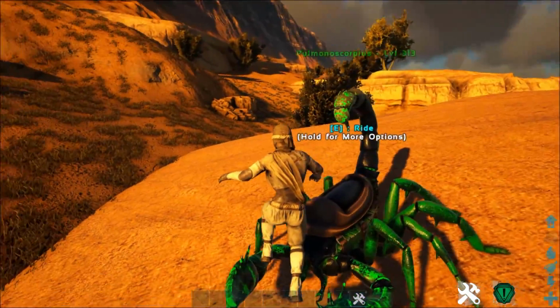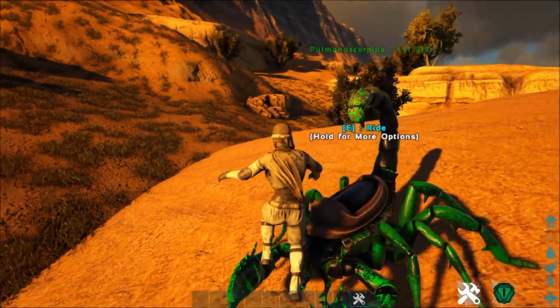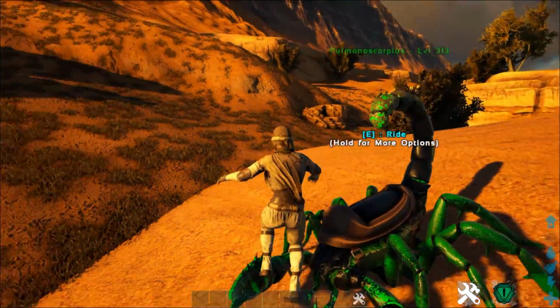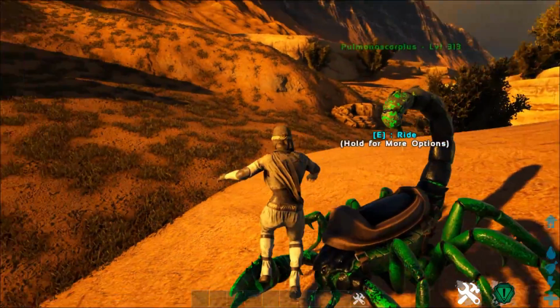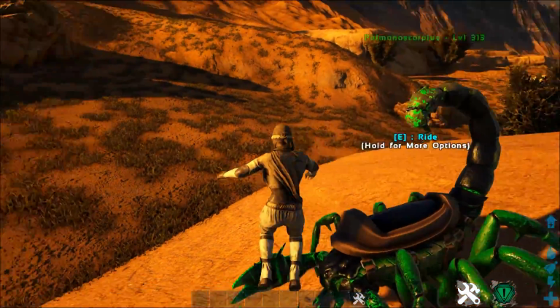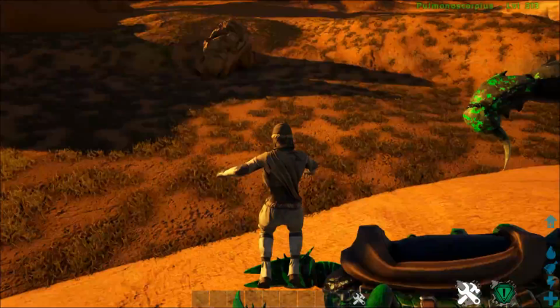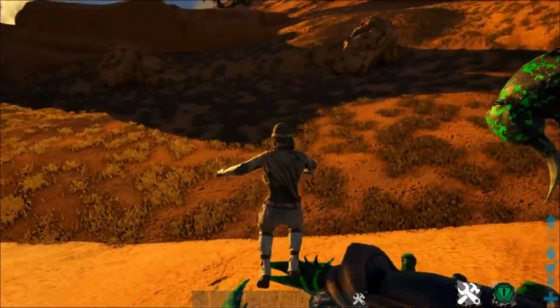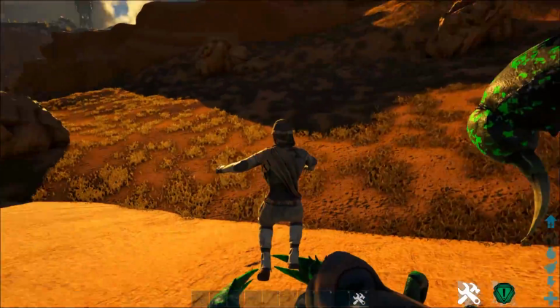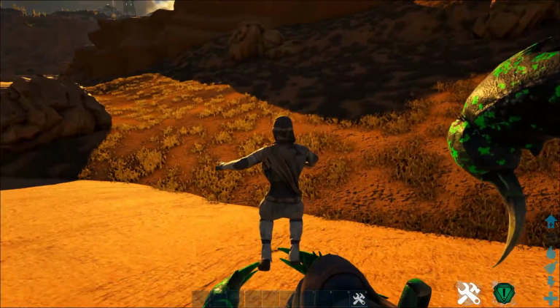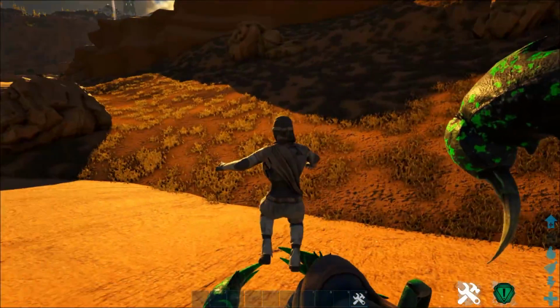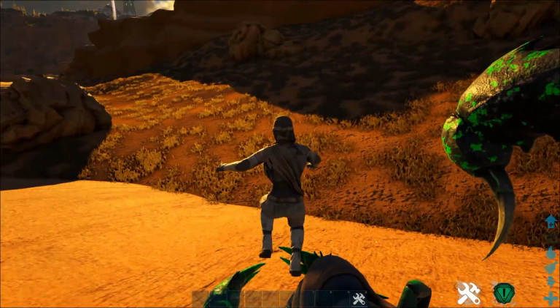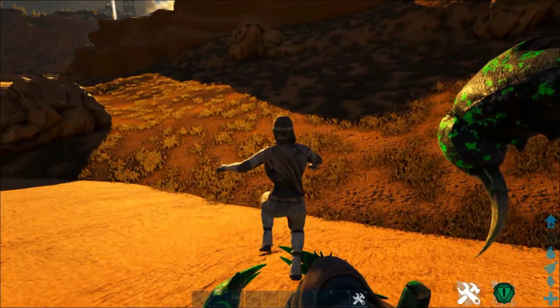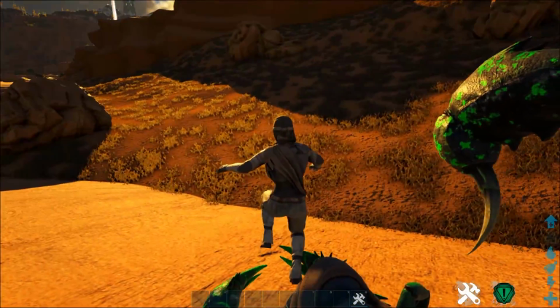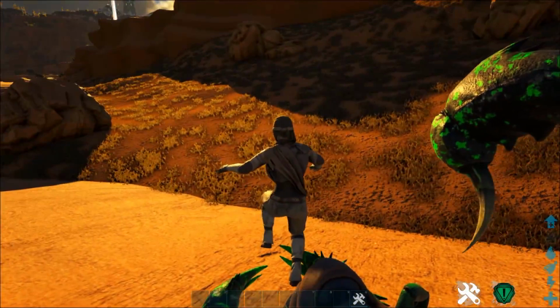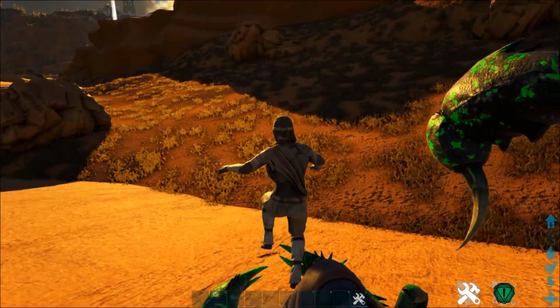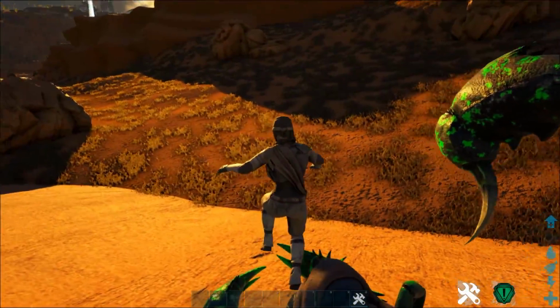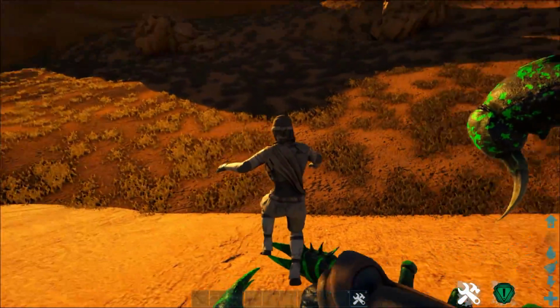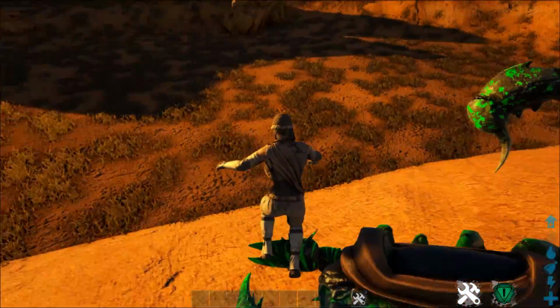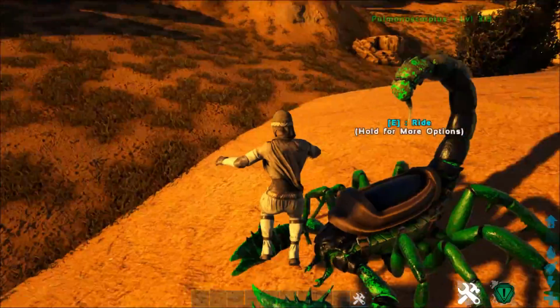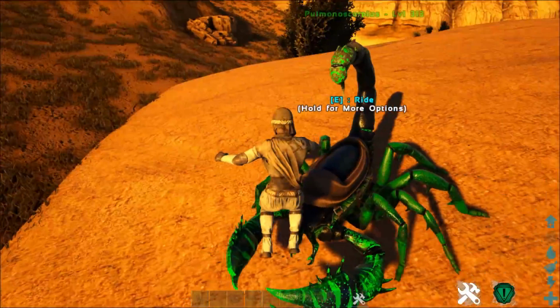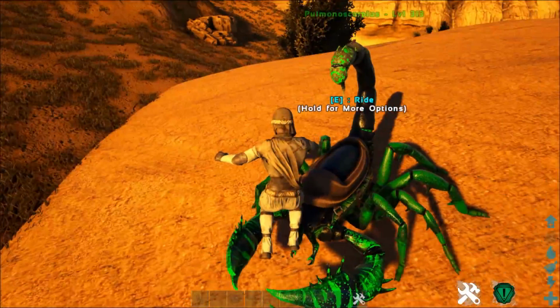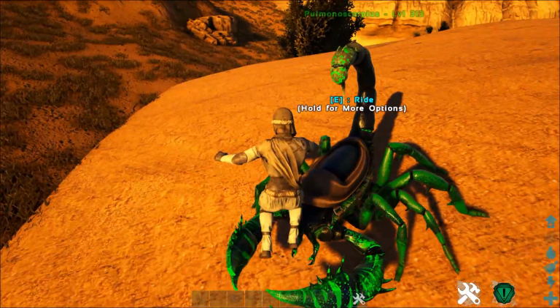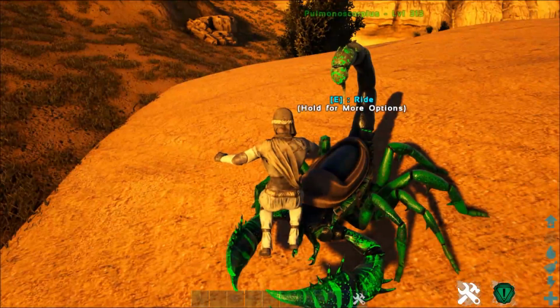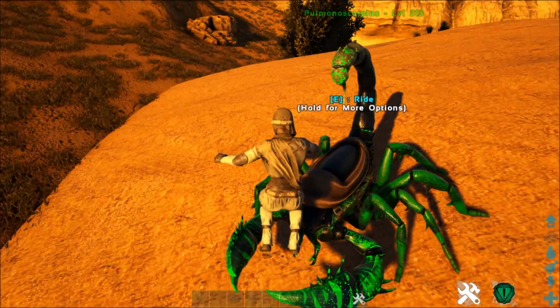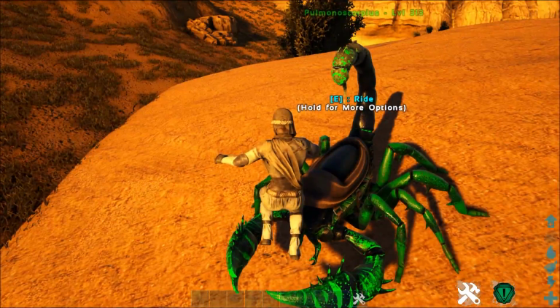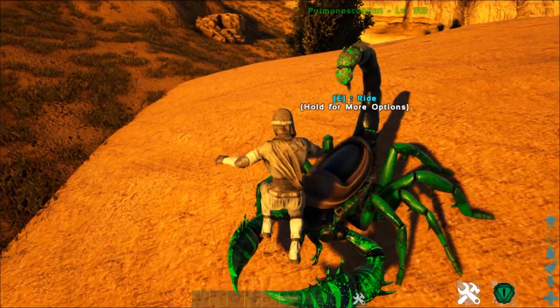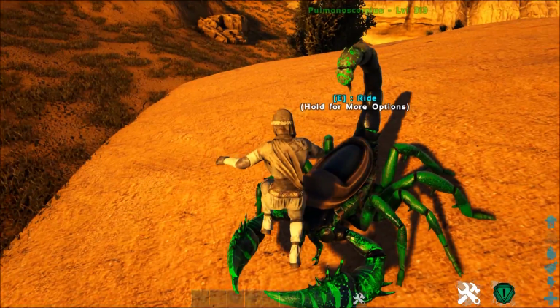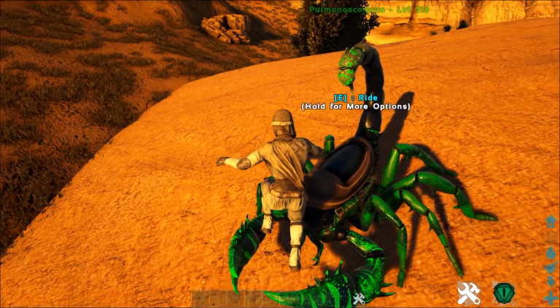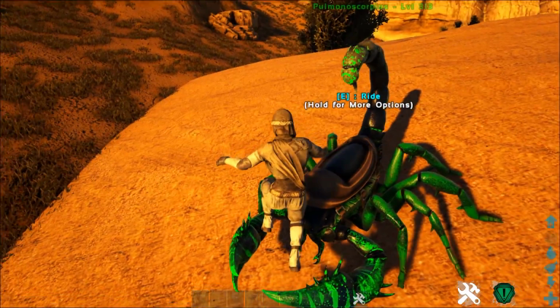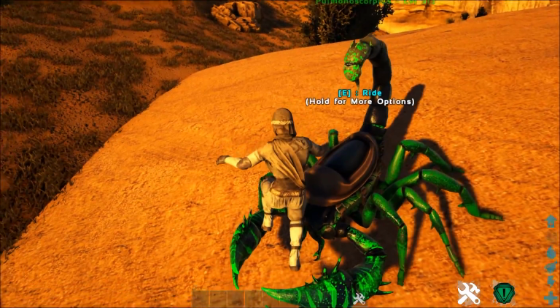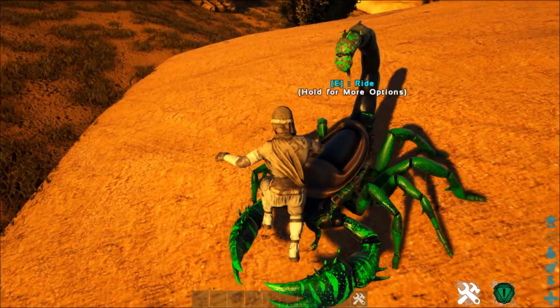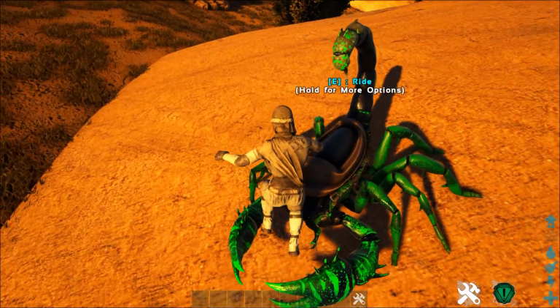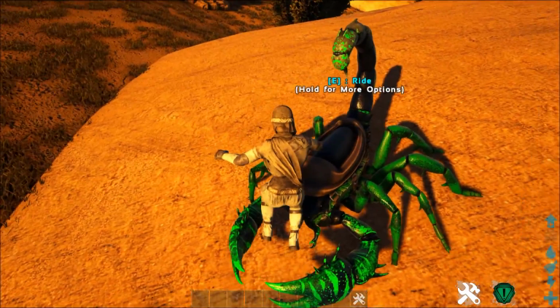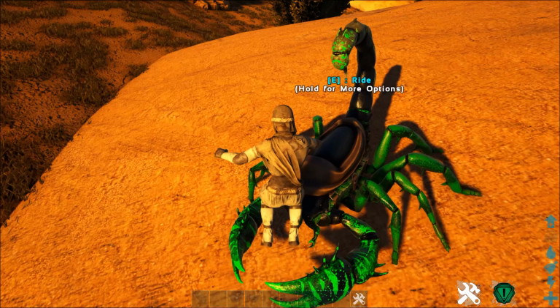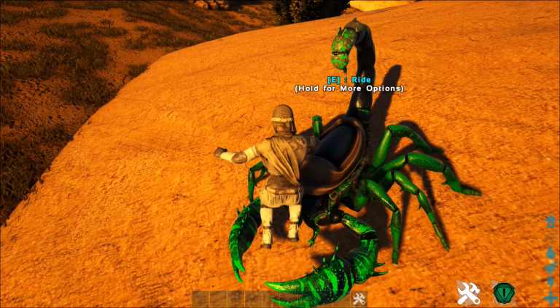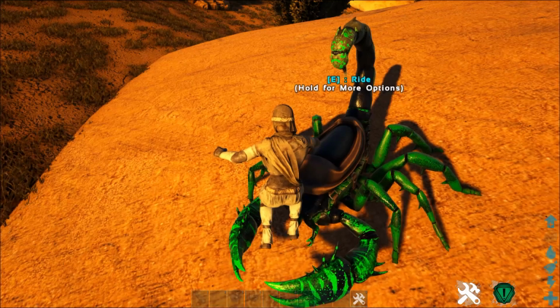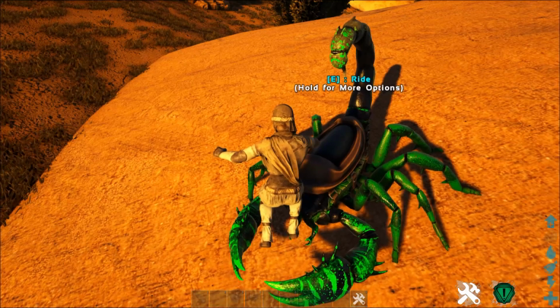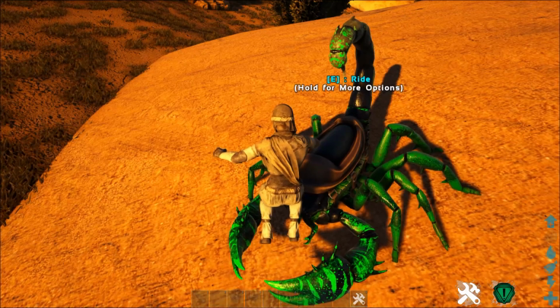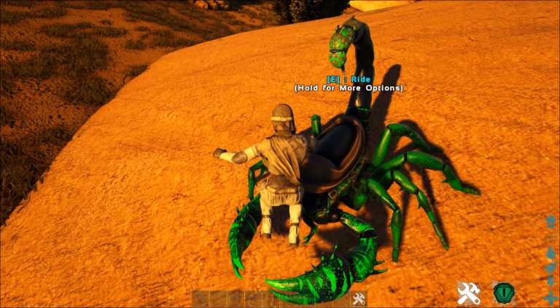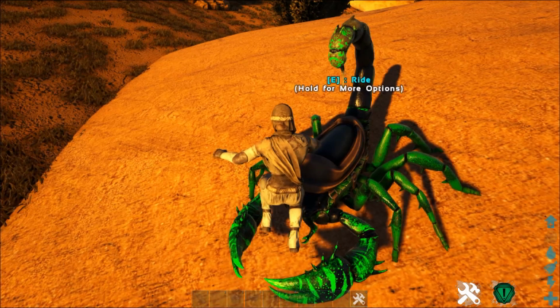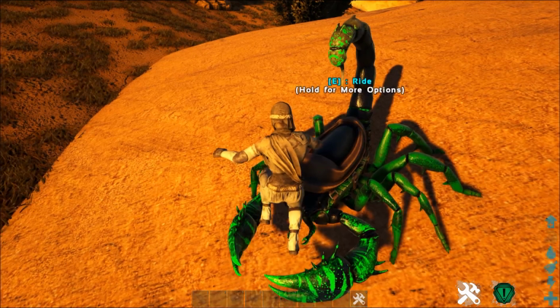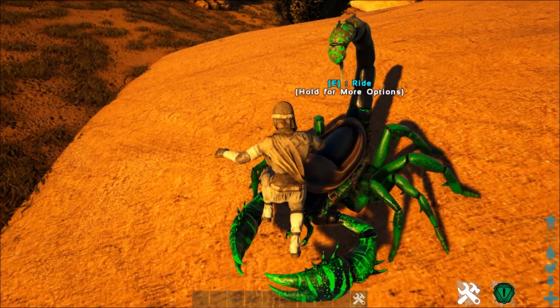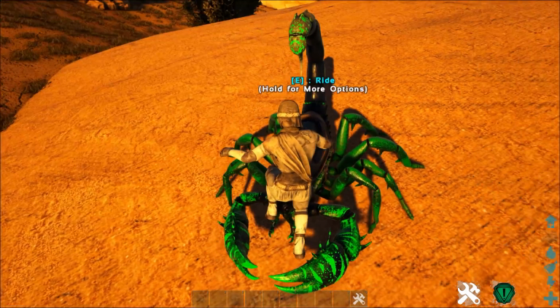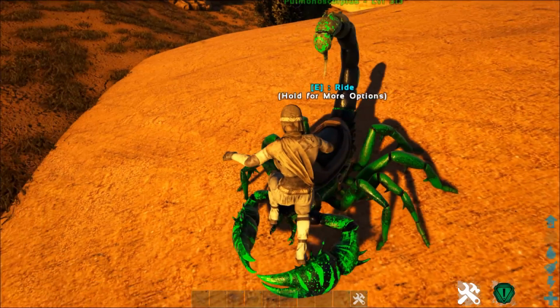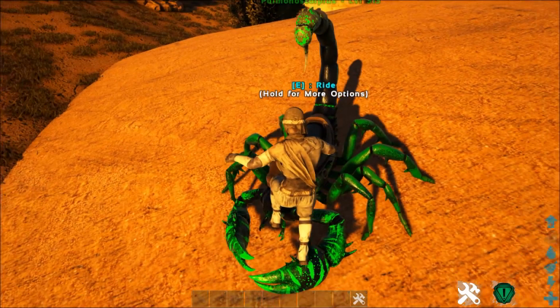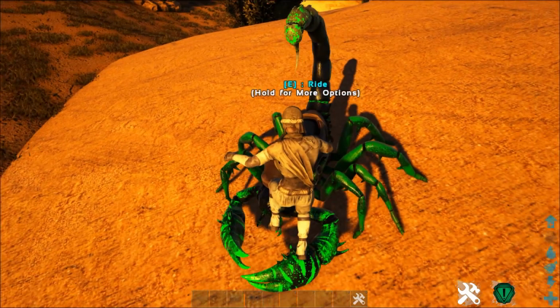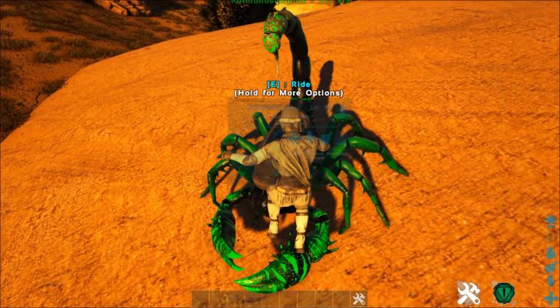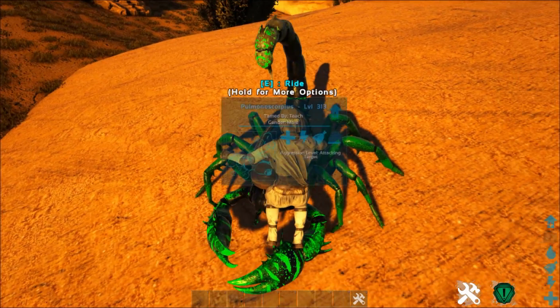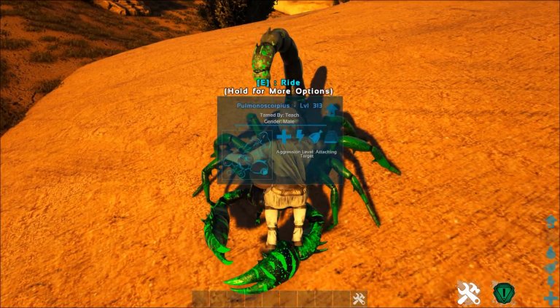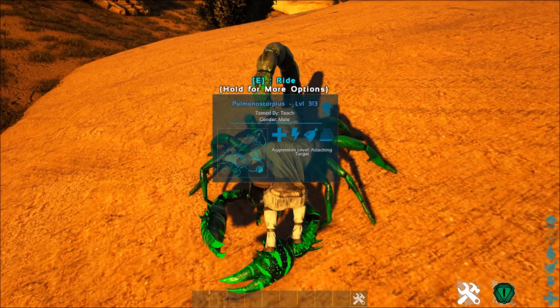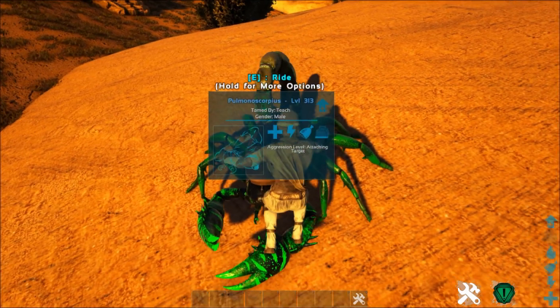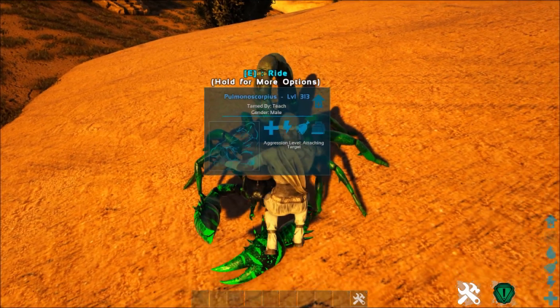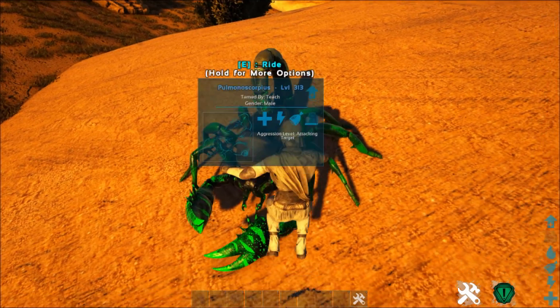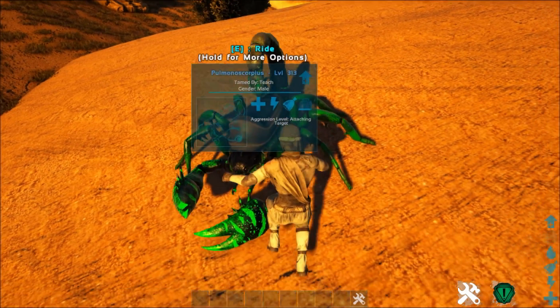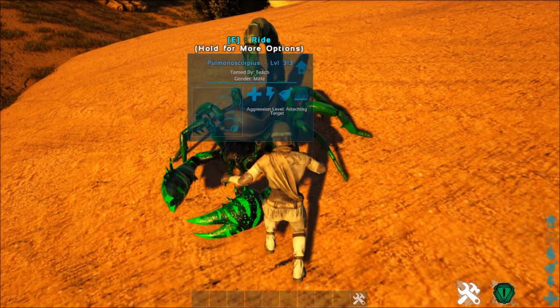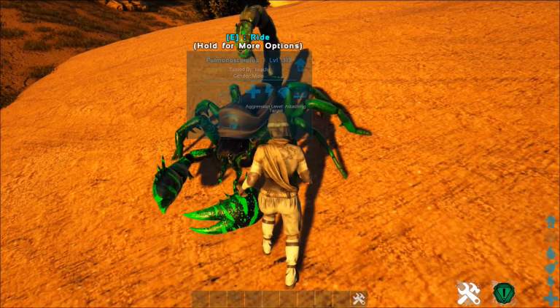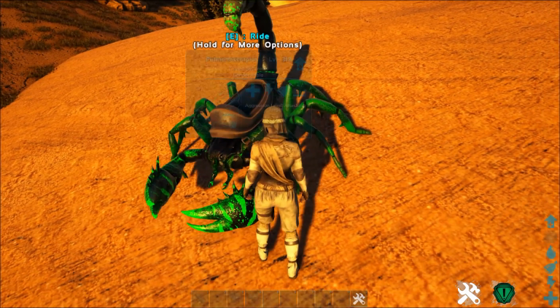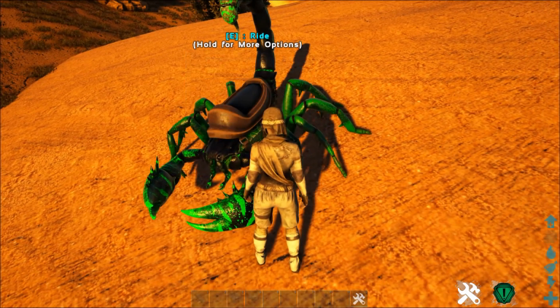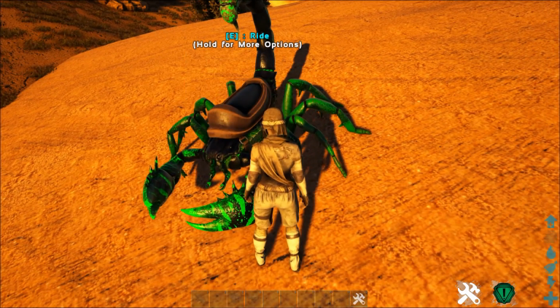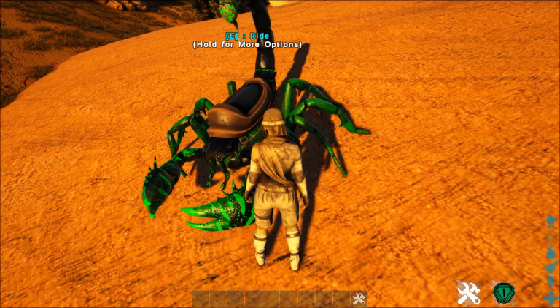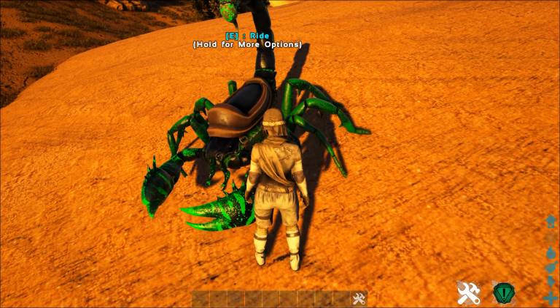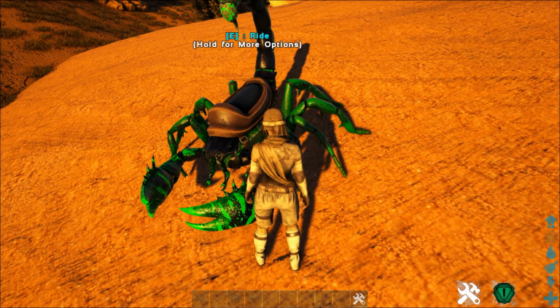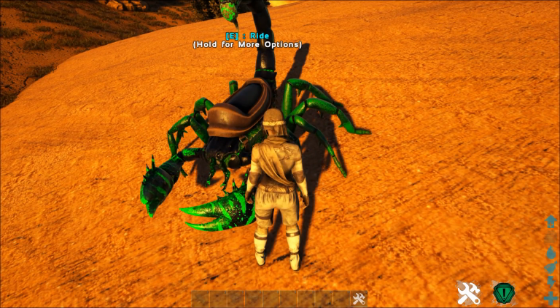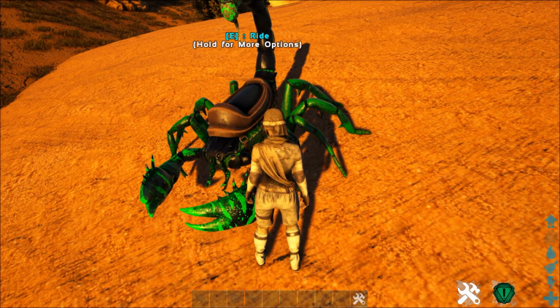Hopefully this video helps you out — there's the Pulmonoscorpius. It's not really the most useful creature, but it does have that ability to knock things out, so it's kind of cool. Alright, Teach out.